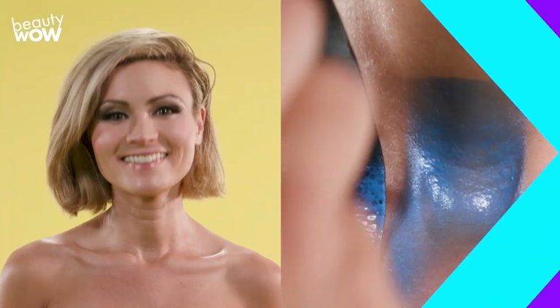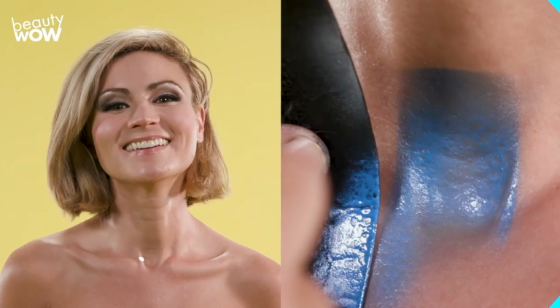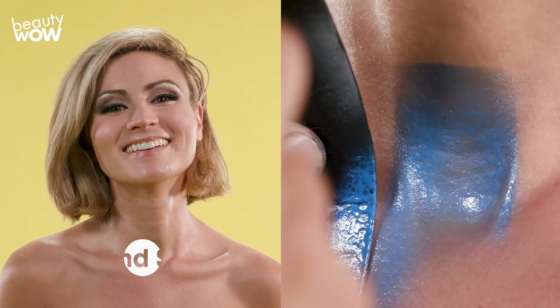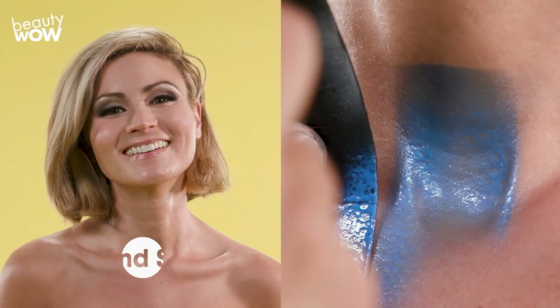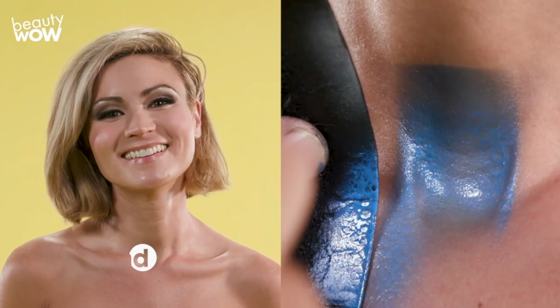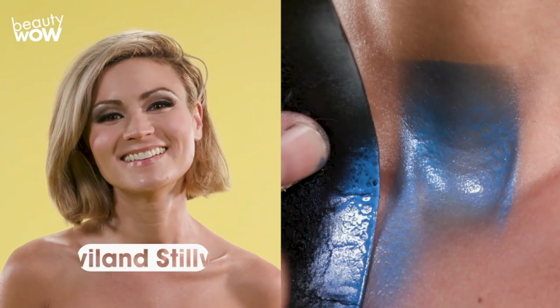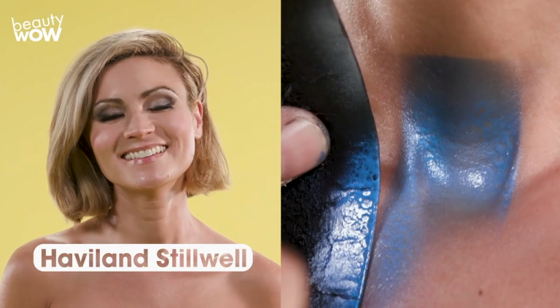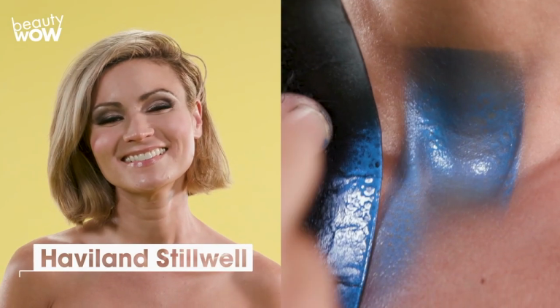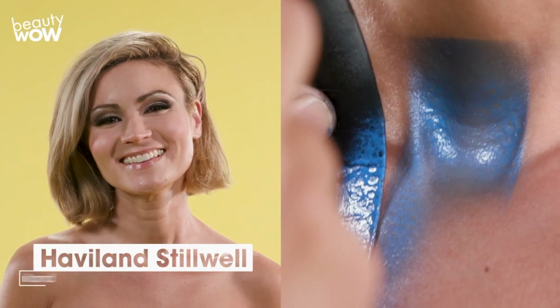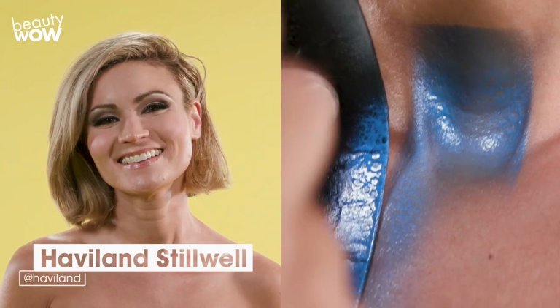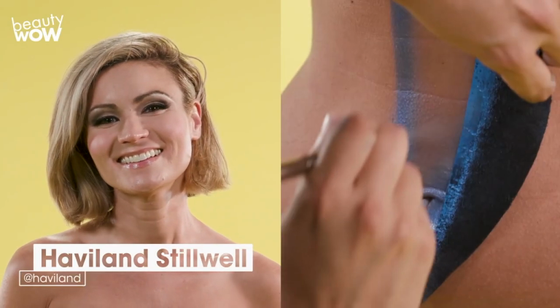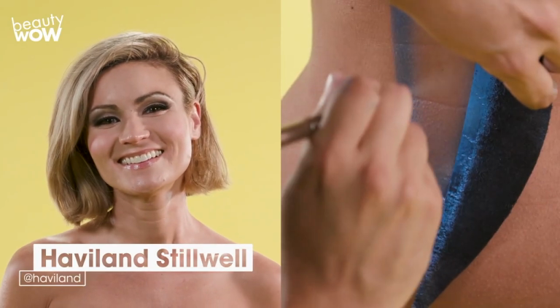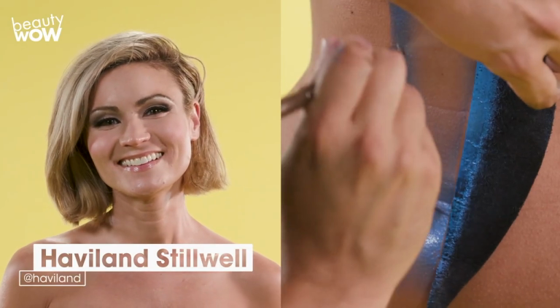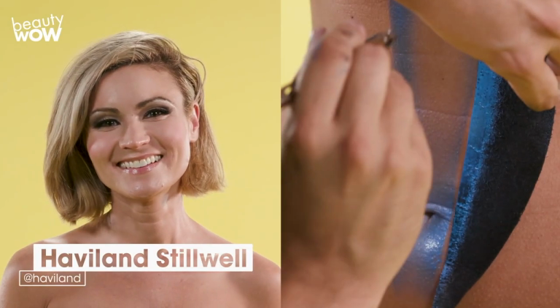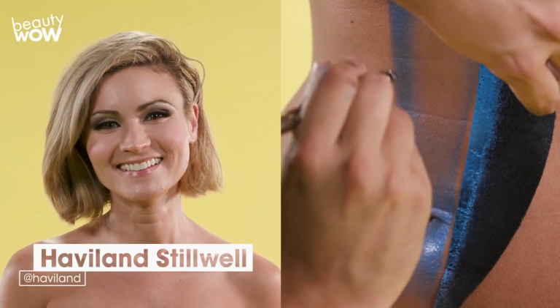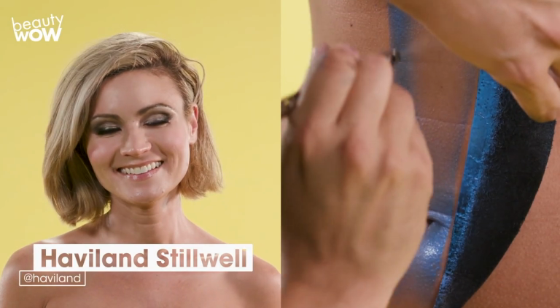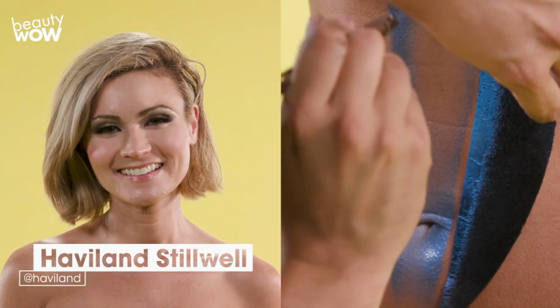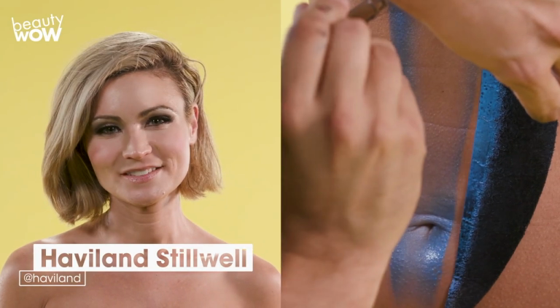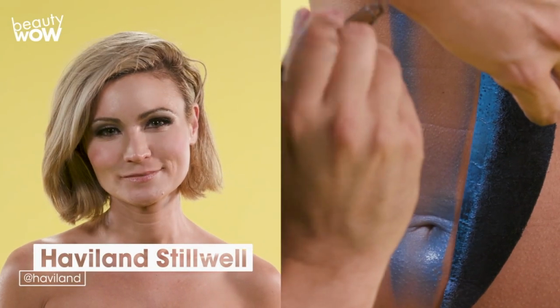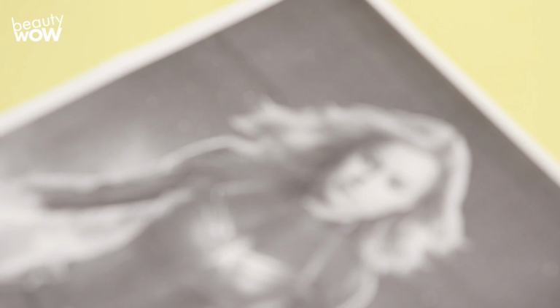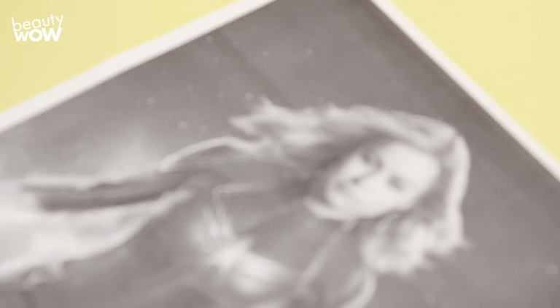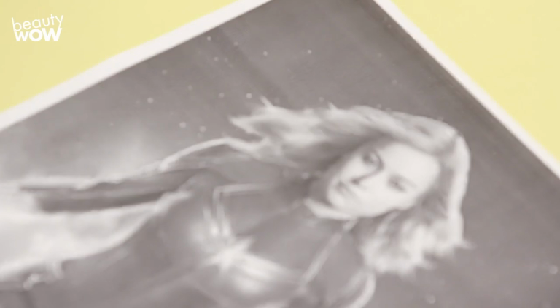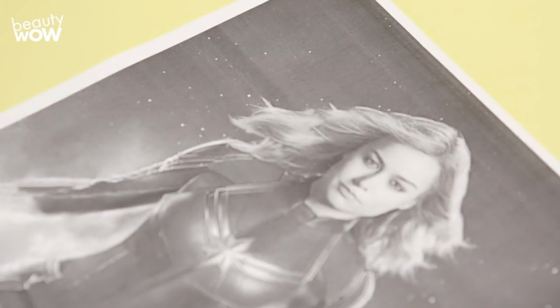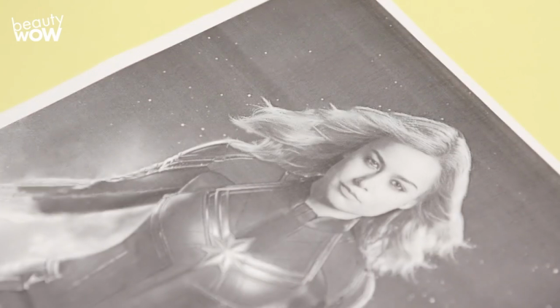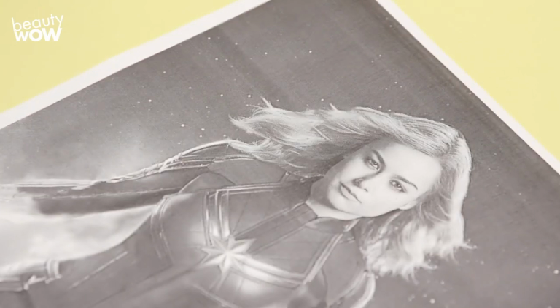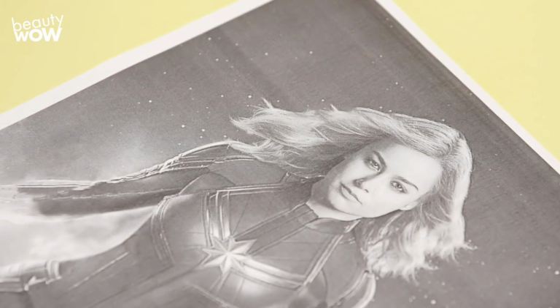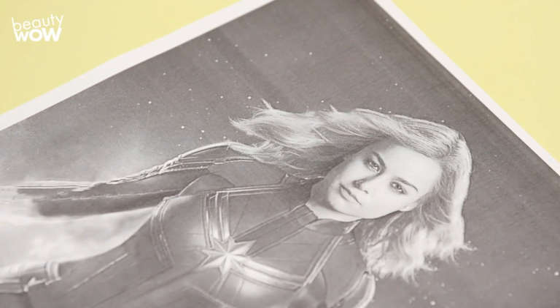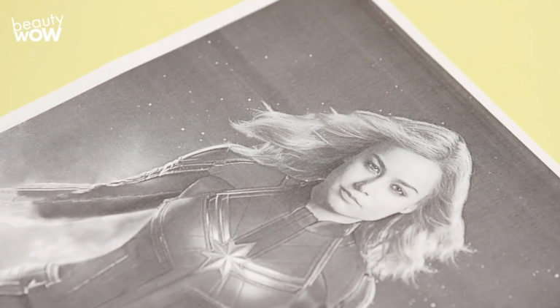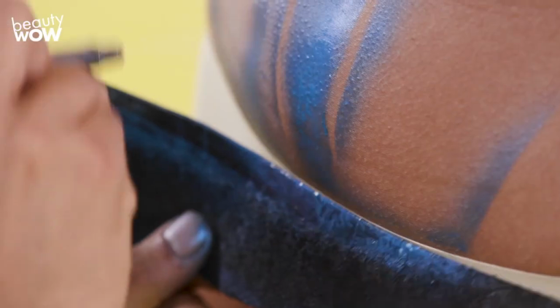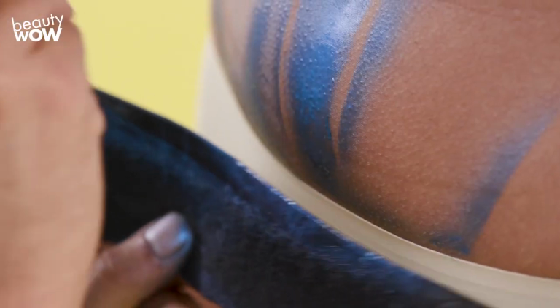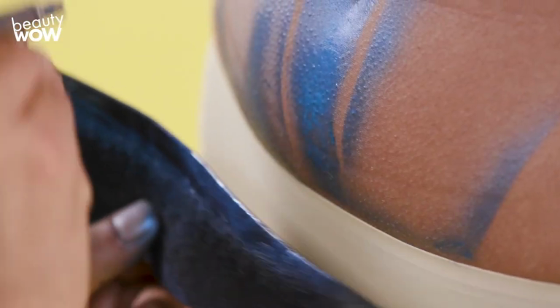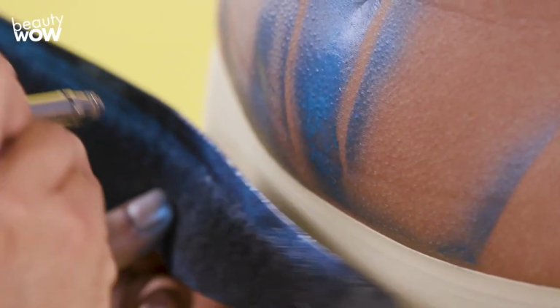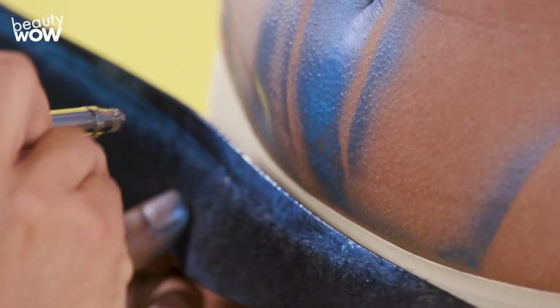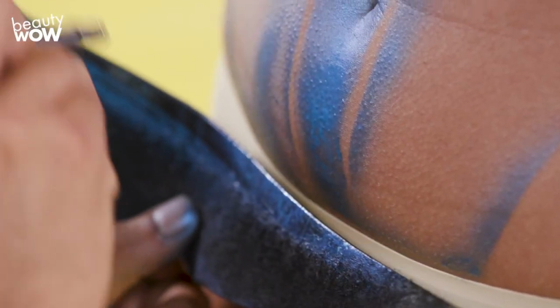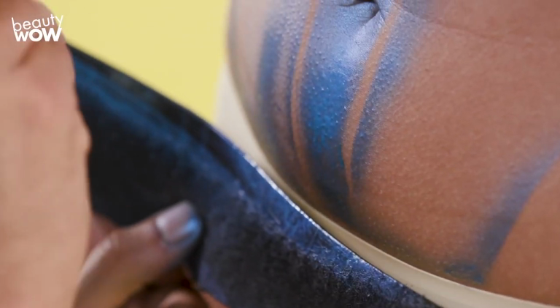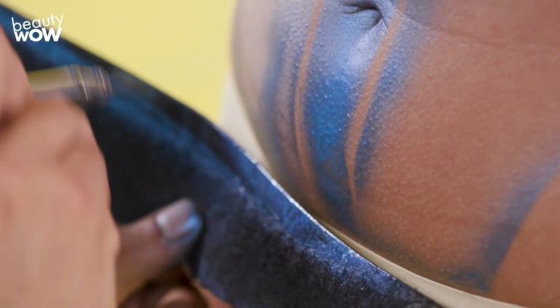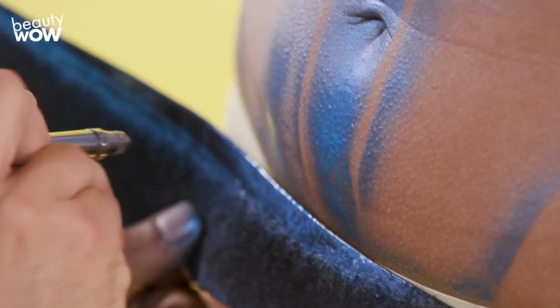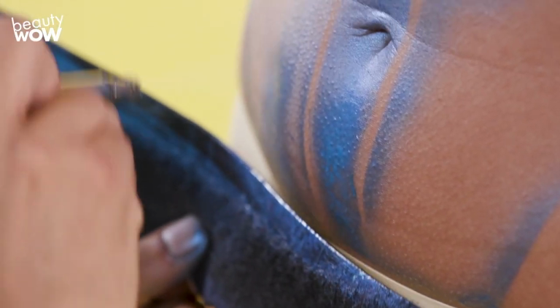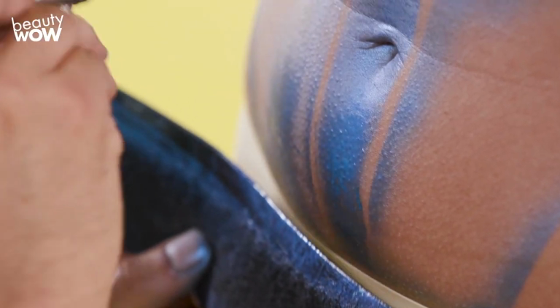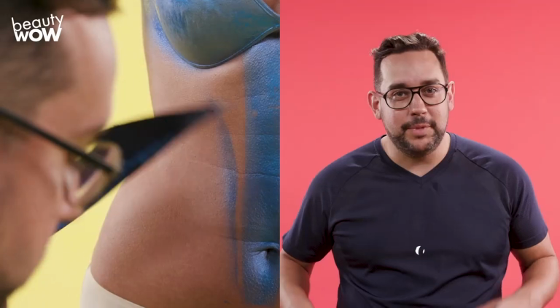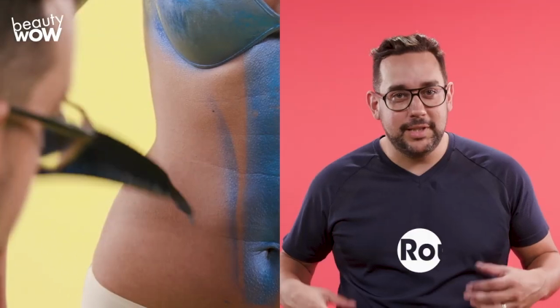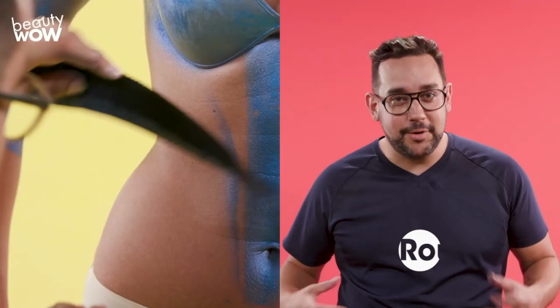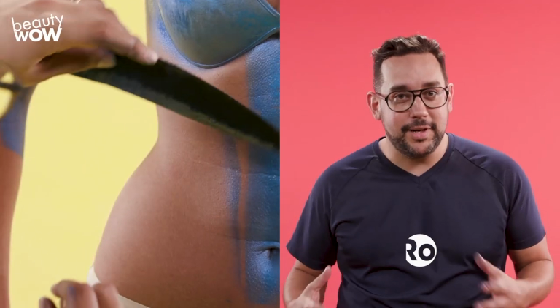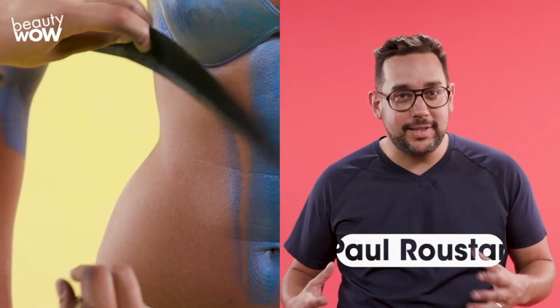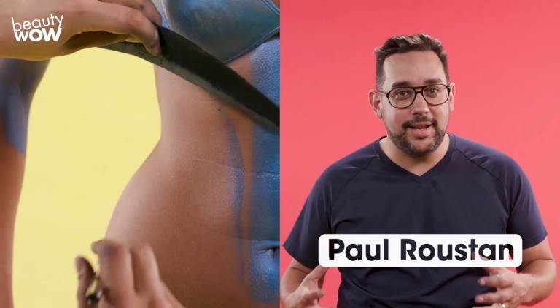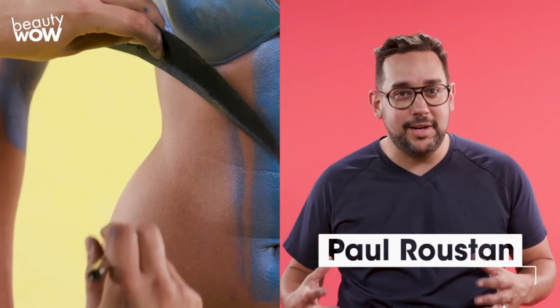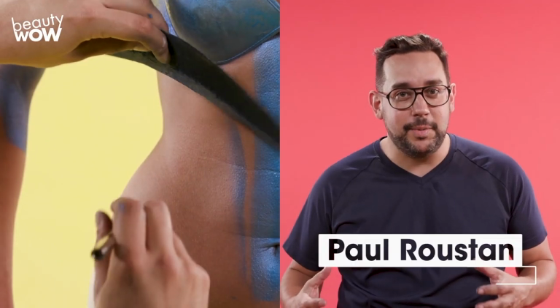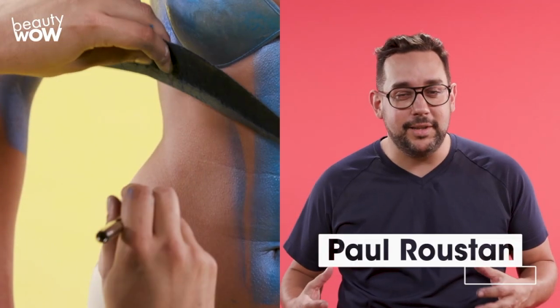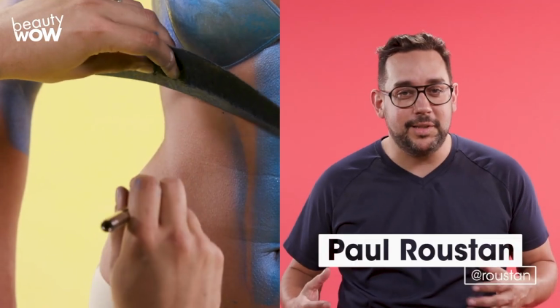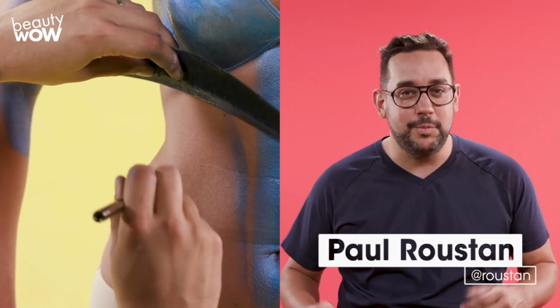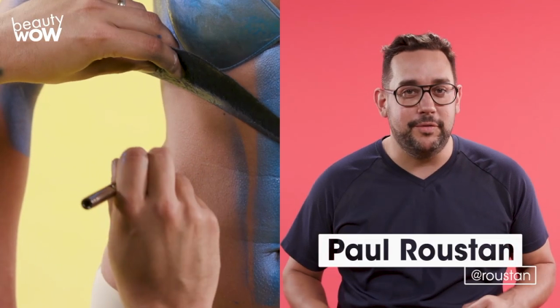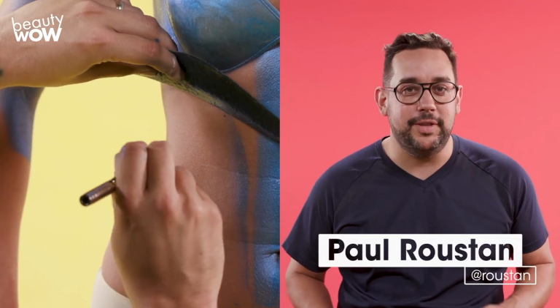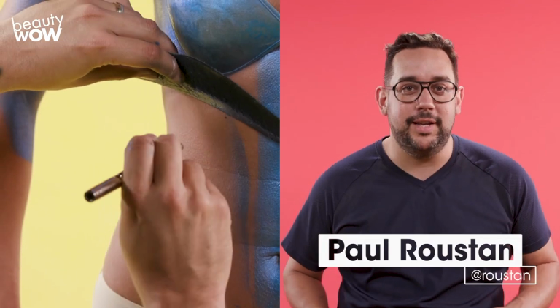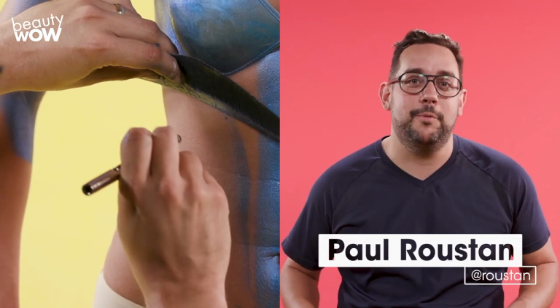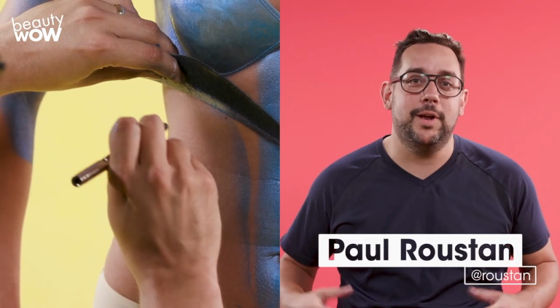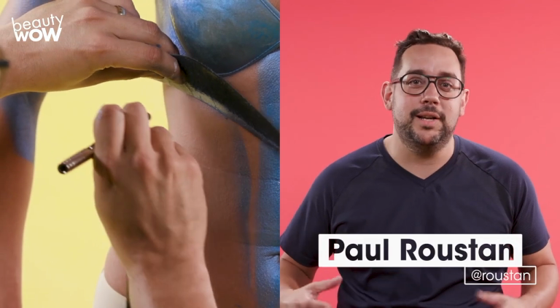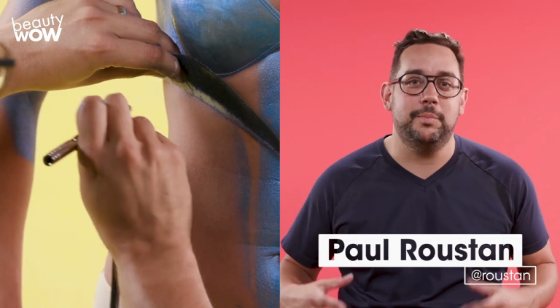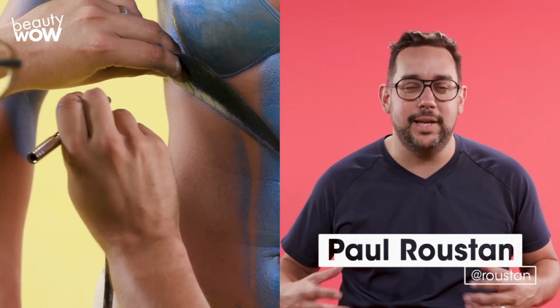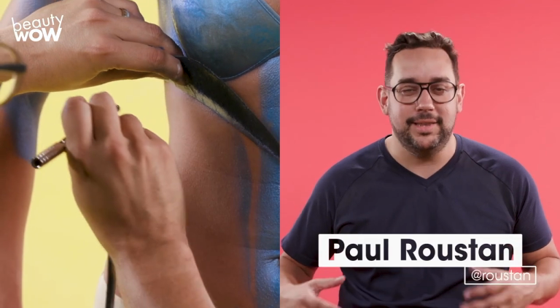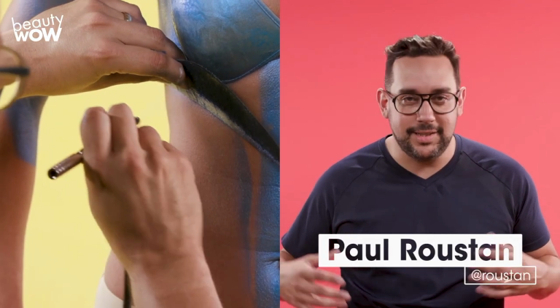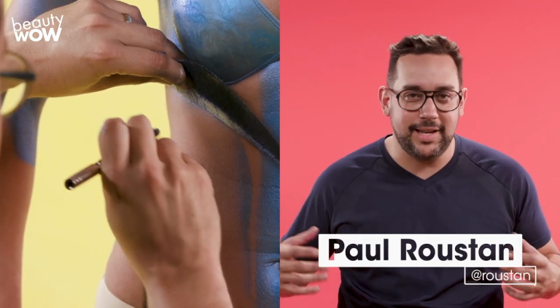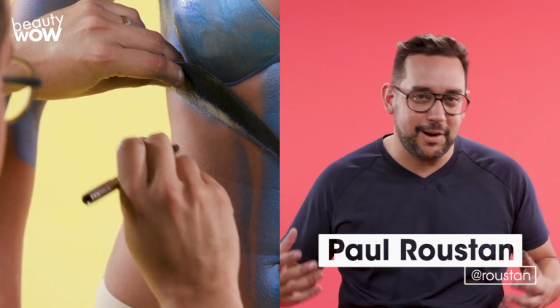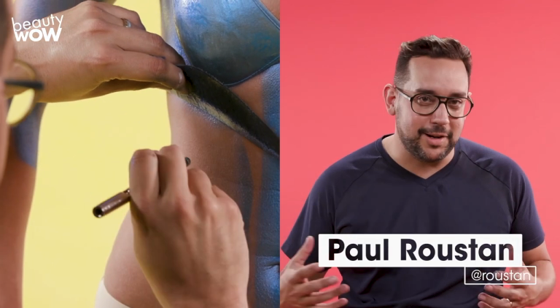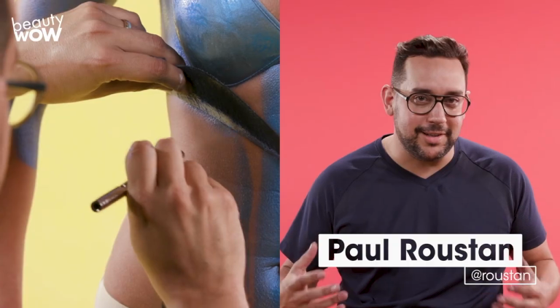Today we're going to be painting Carol Danvers, Captain Marvel. I'm so excited about this movie that I wanted to paint this character.